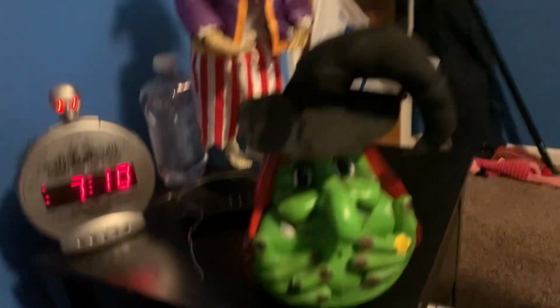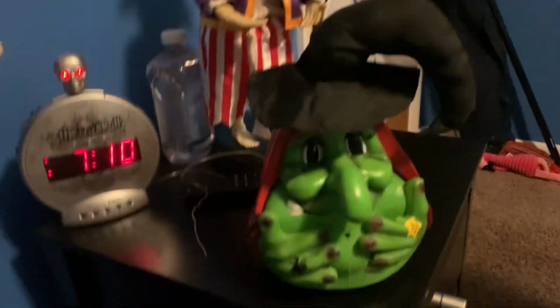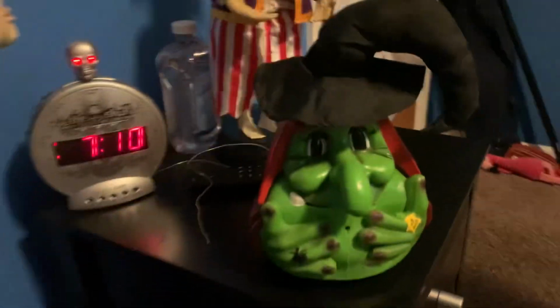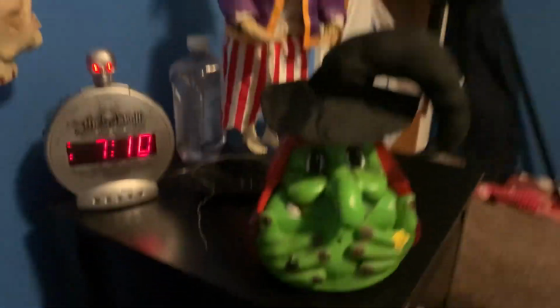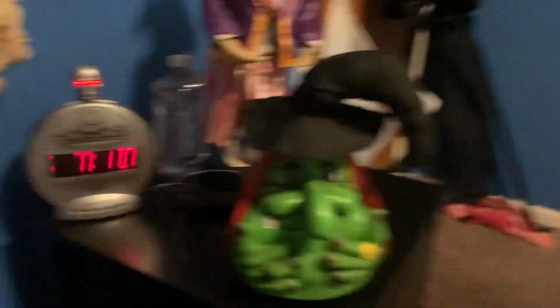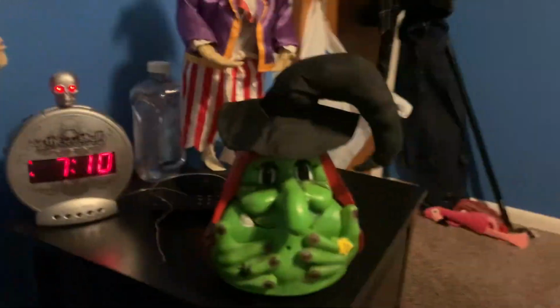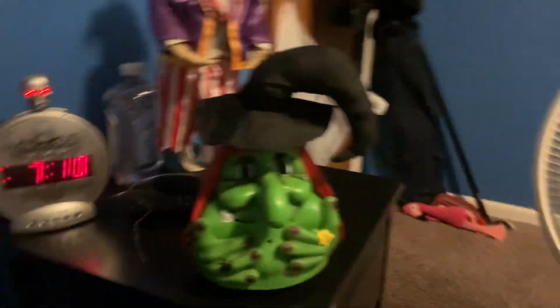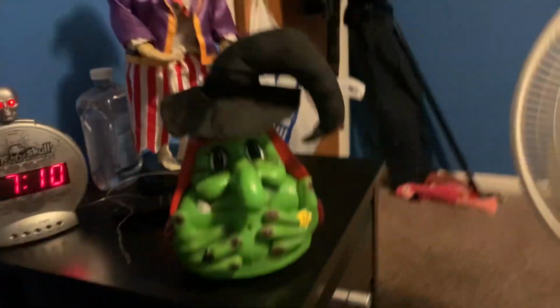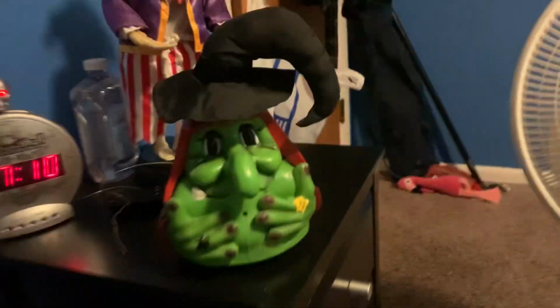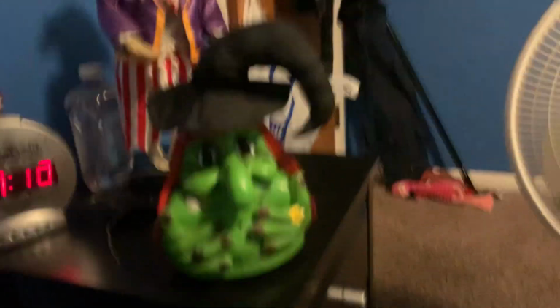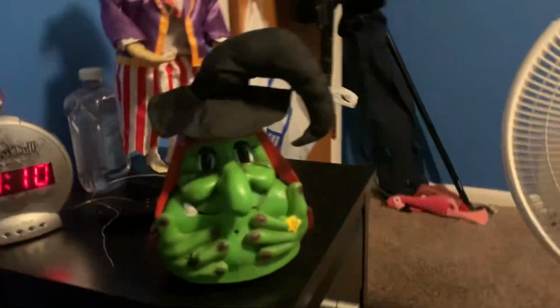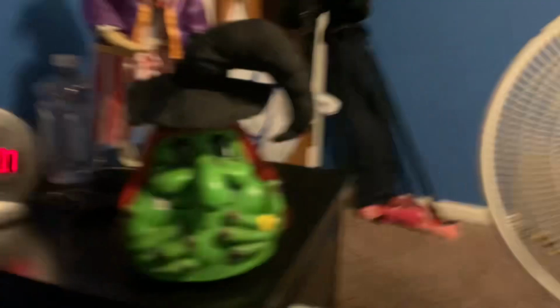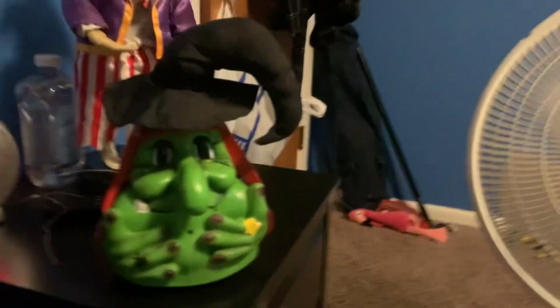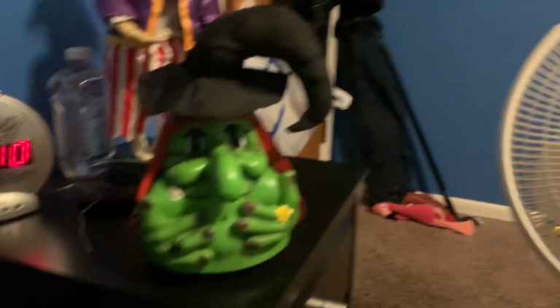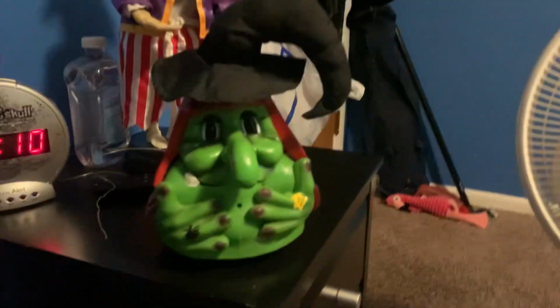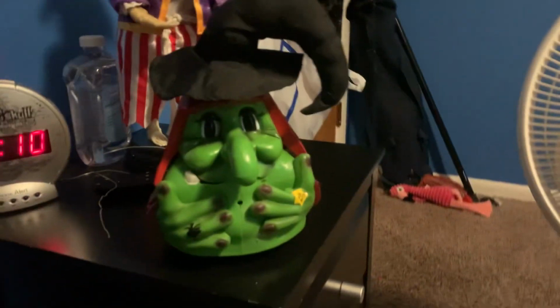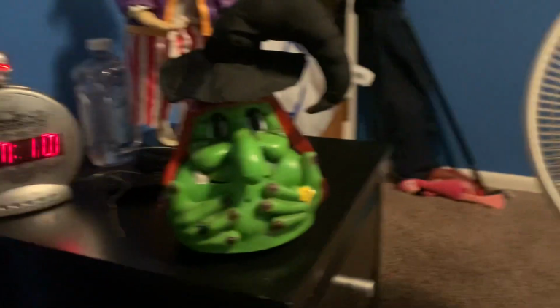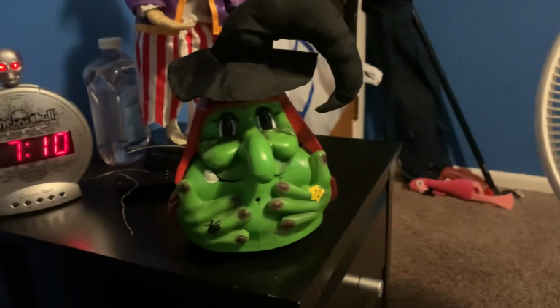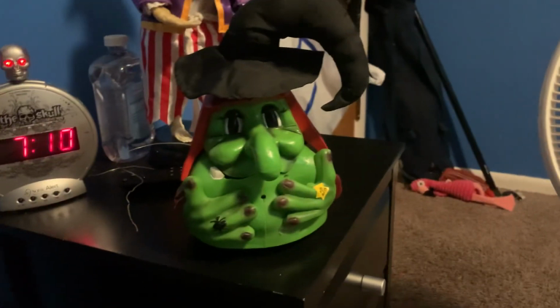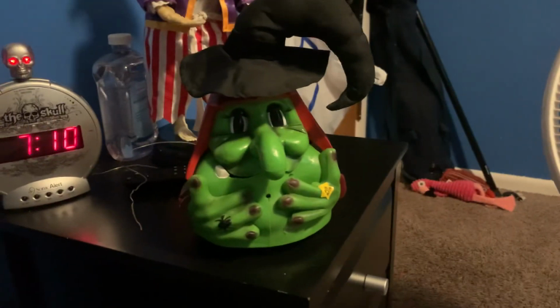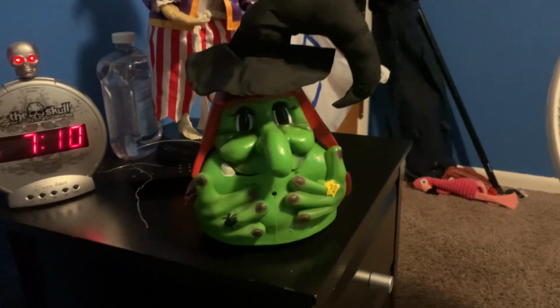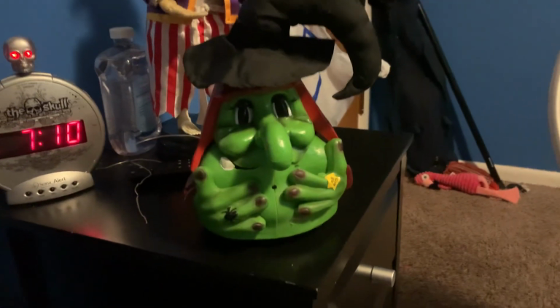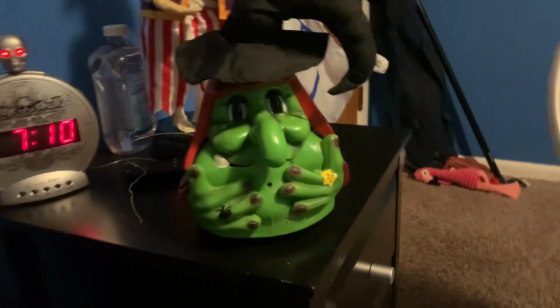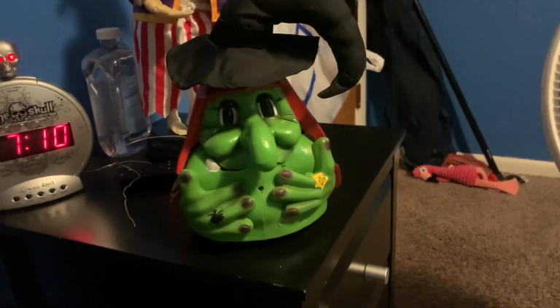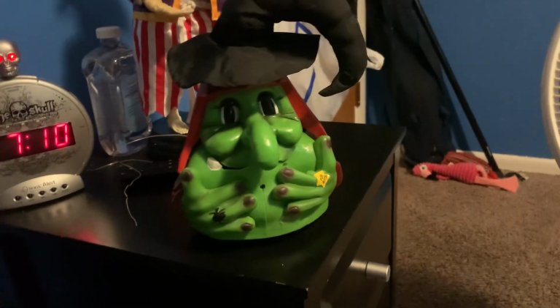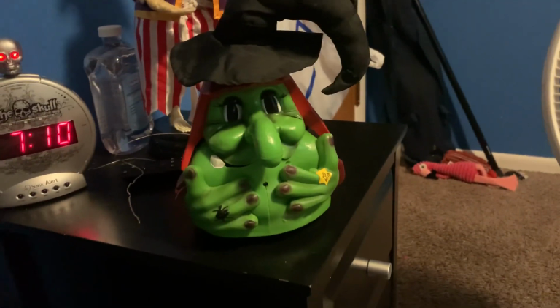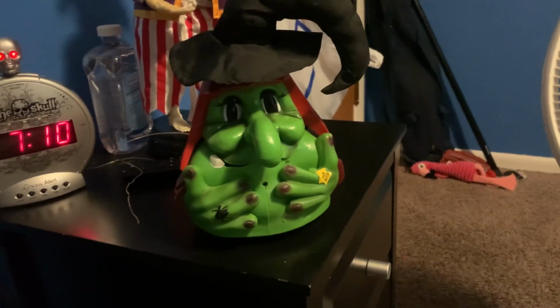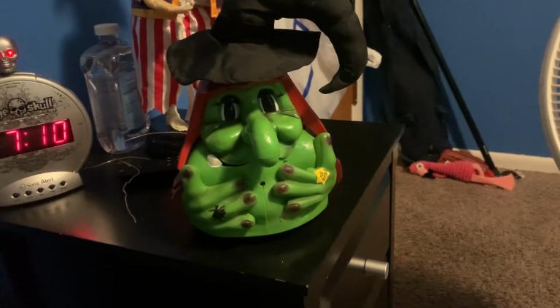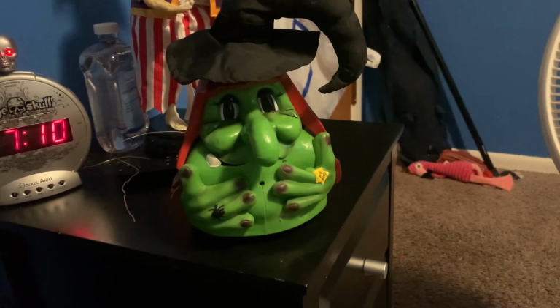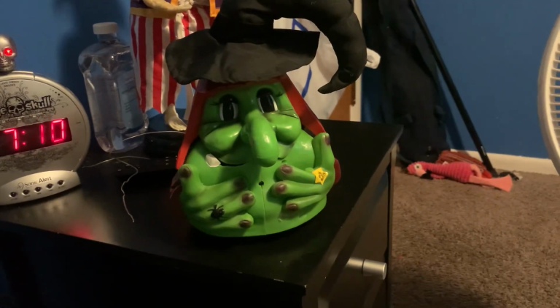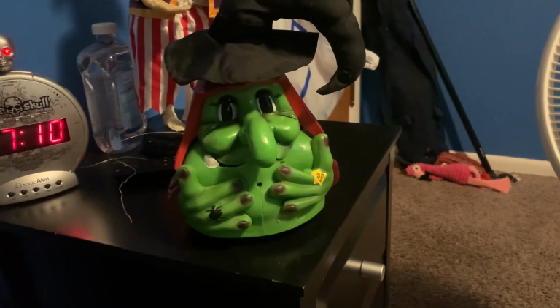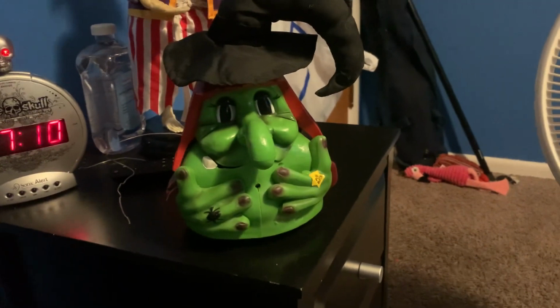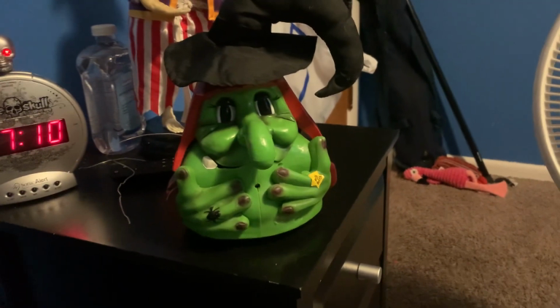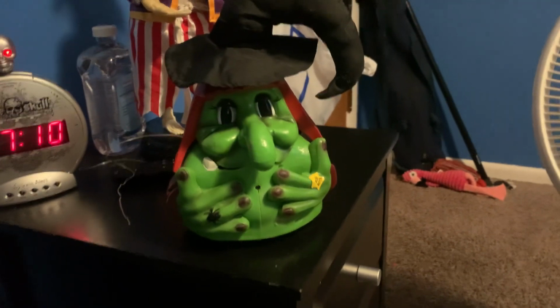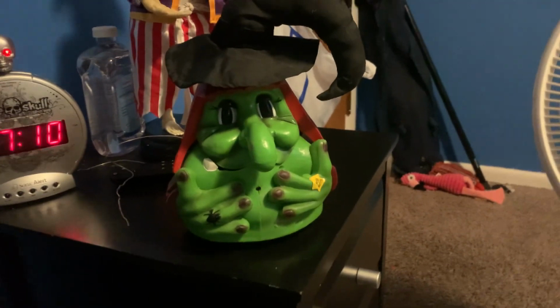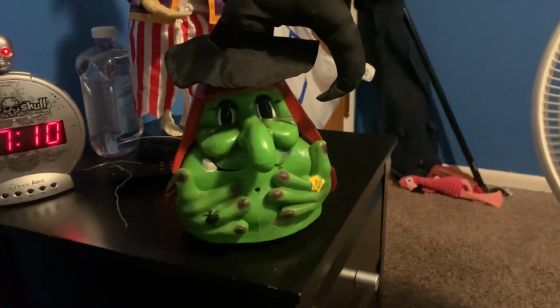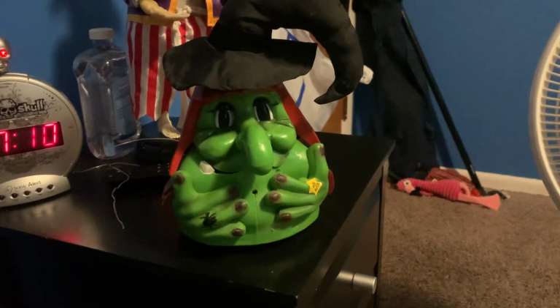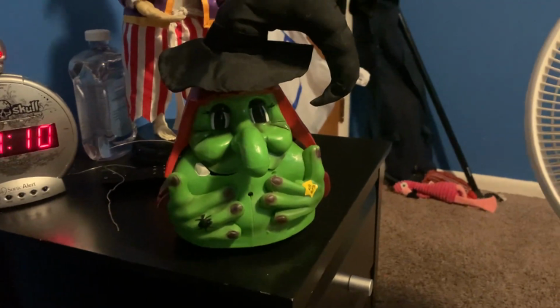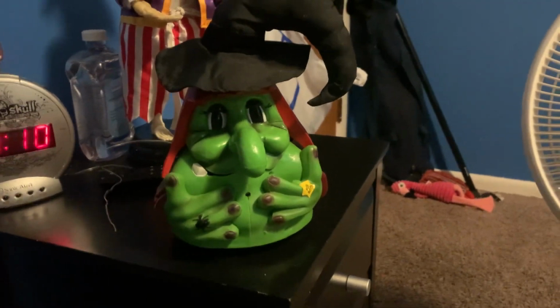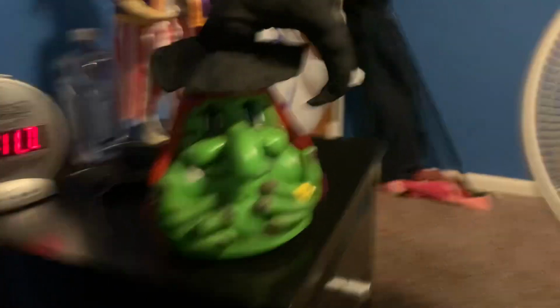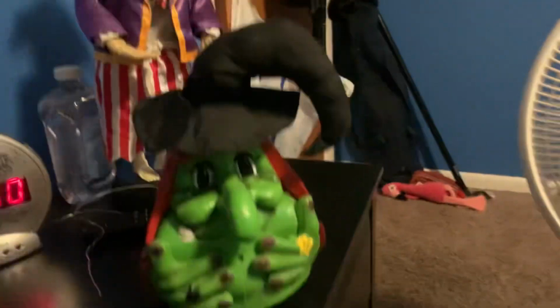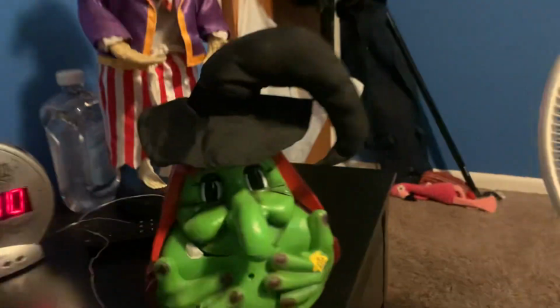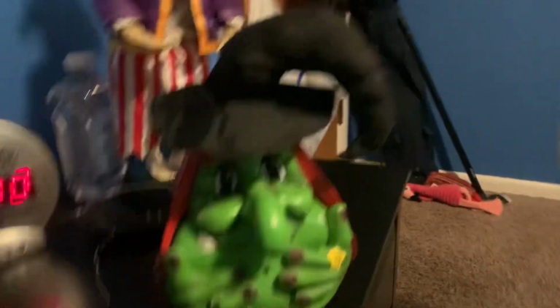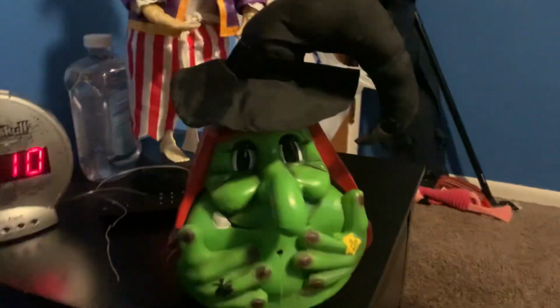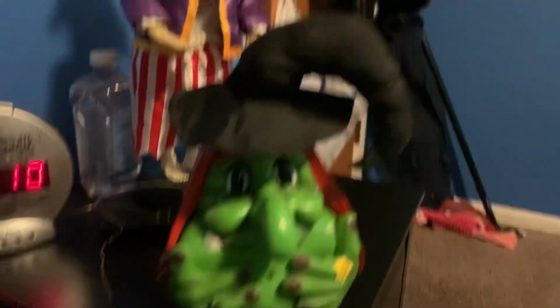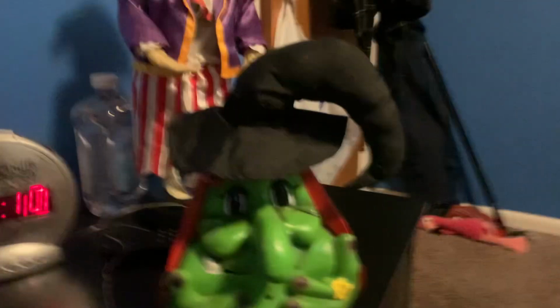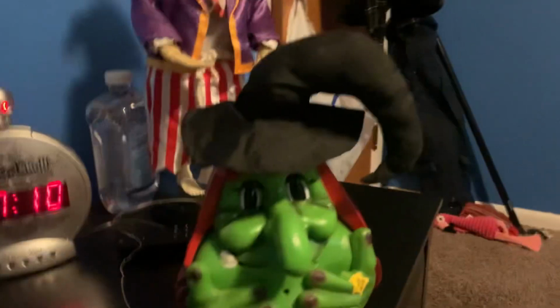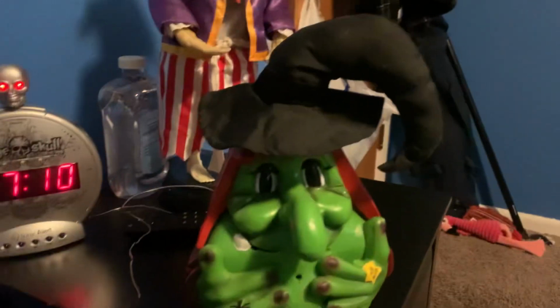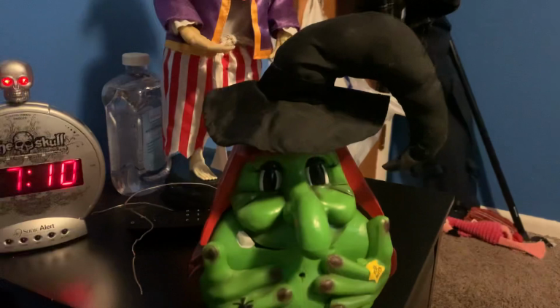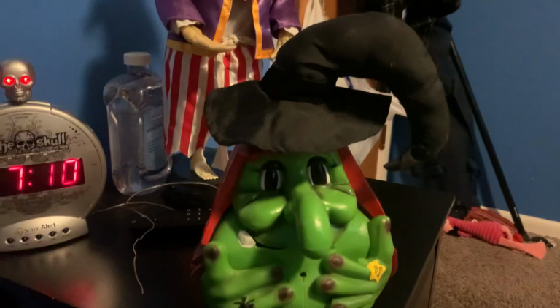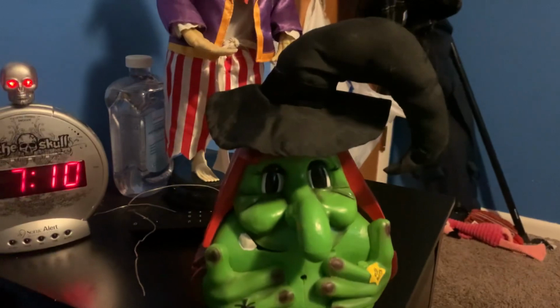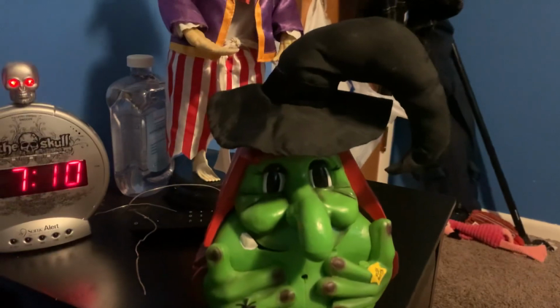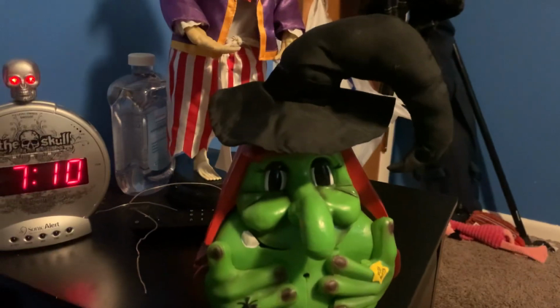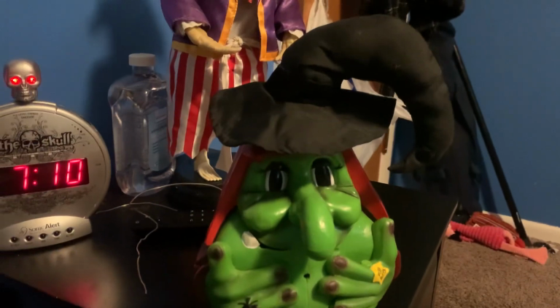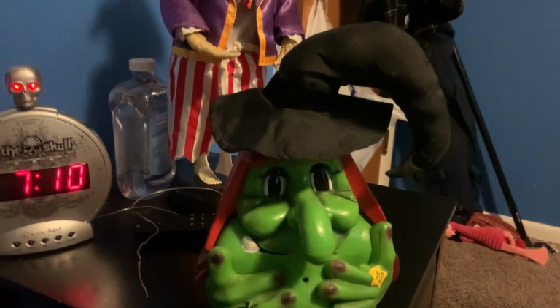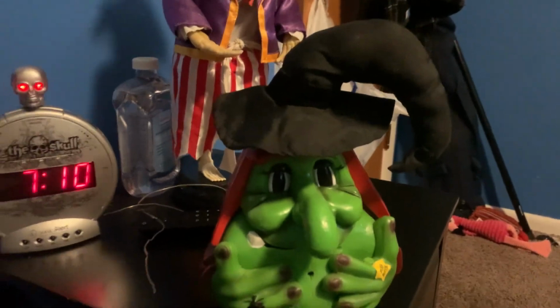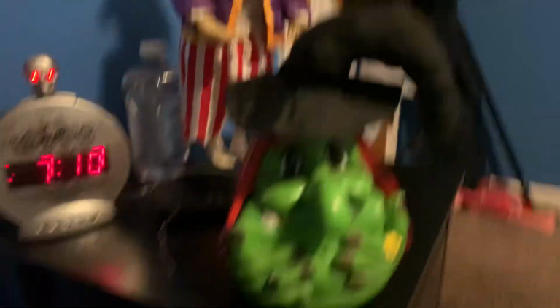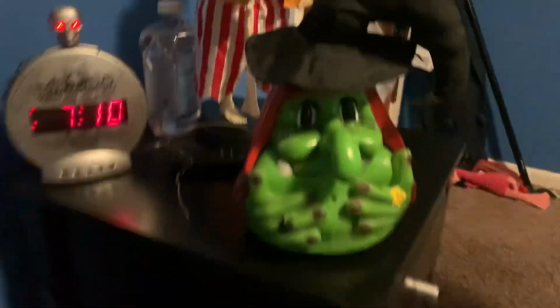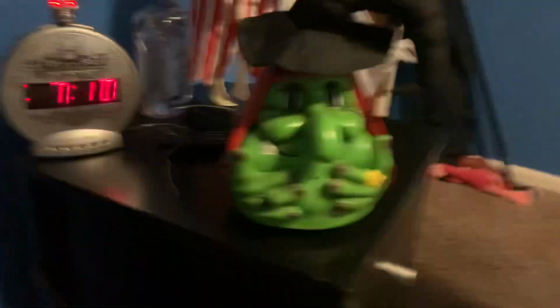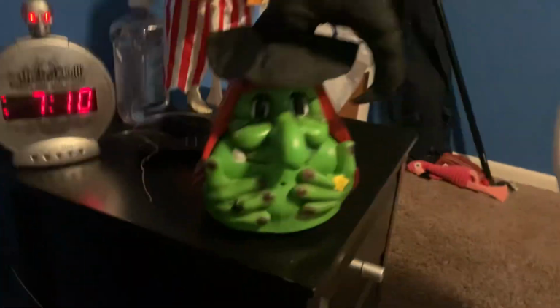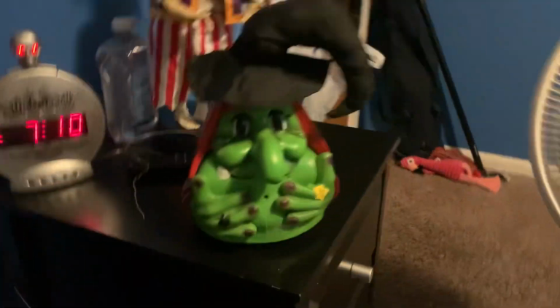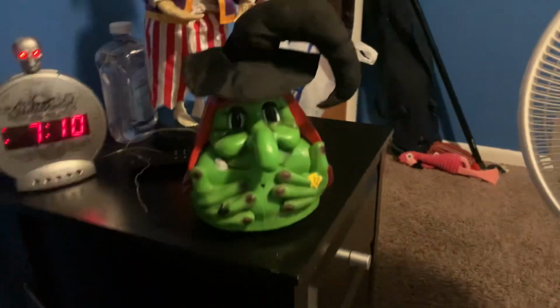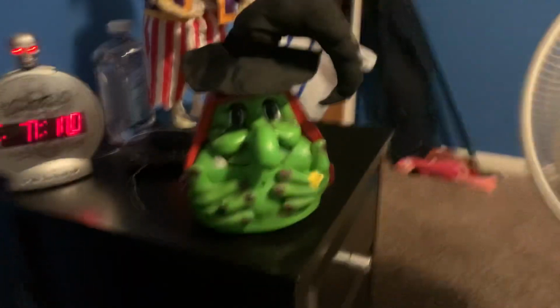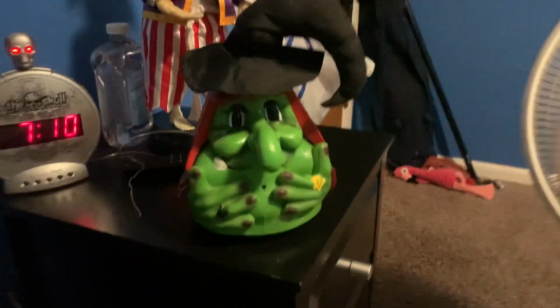Hey guys, welcome back to the reviews. Today I'm doing a review on the Jimmy animated spinning witch head thing.